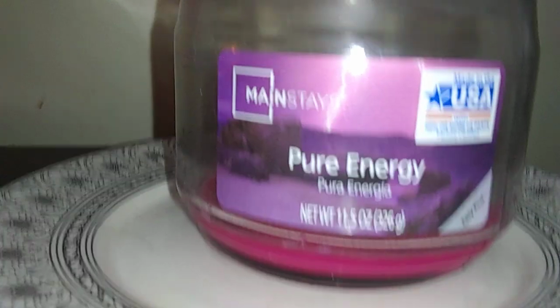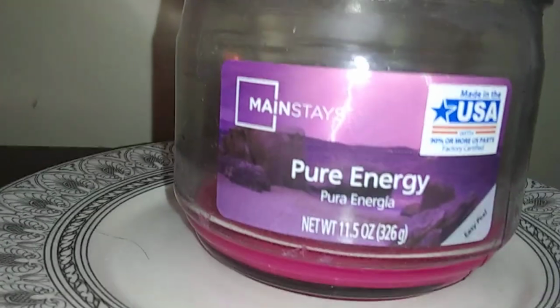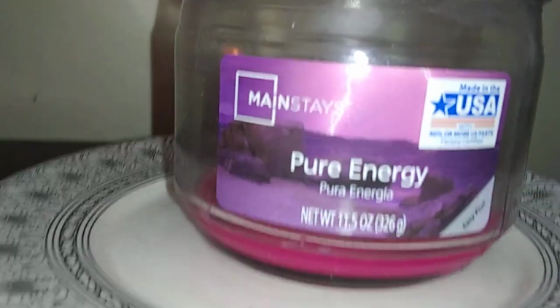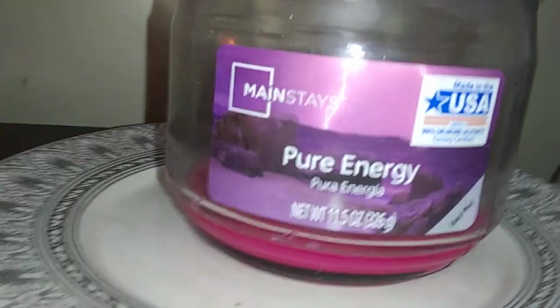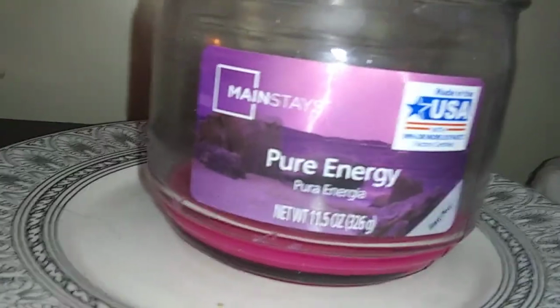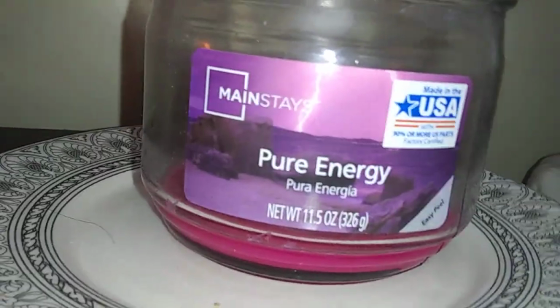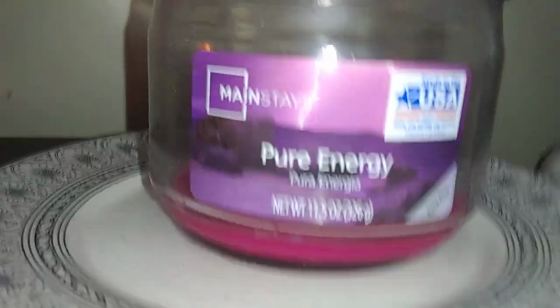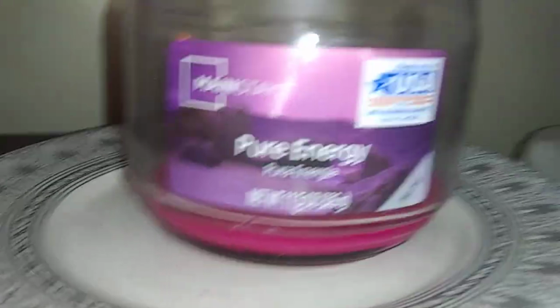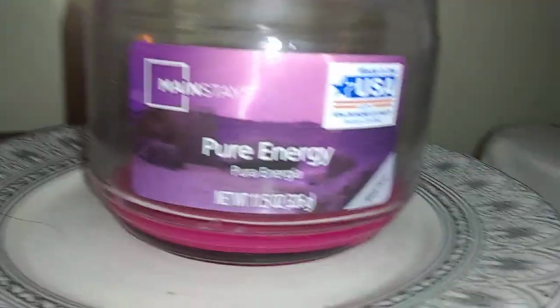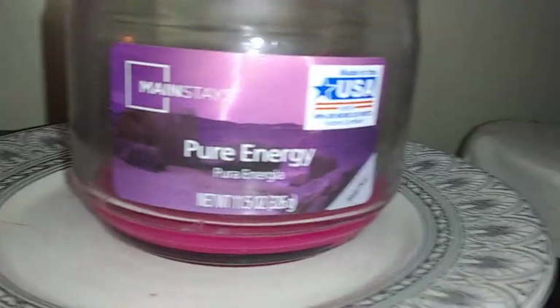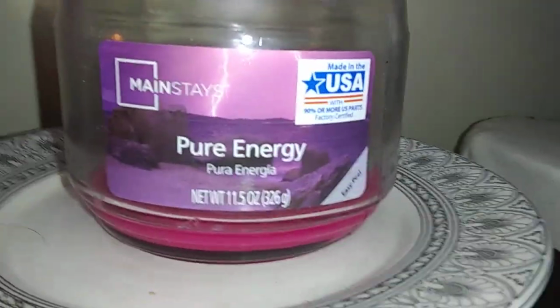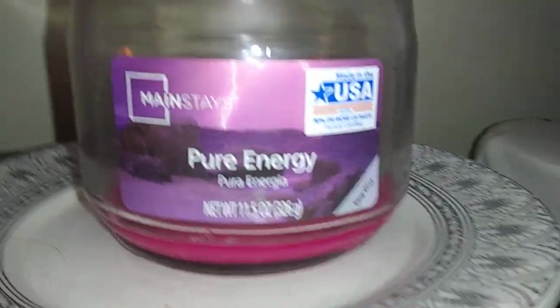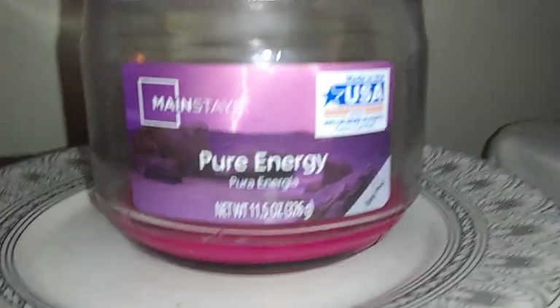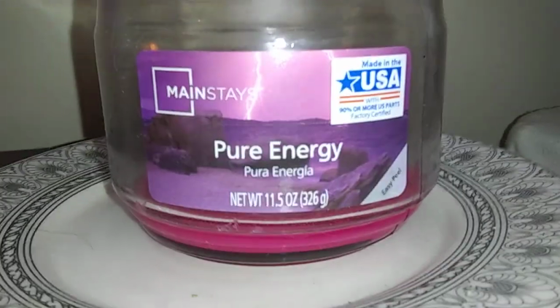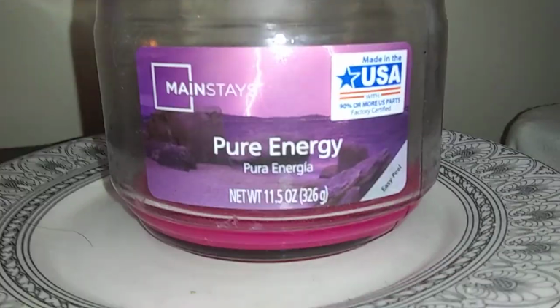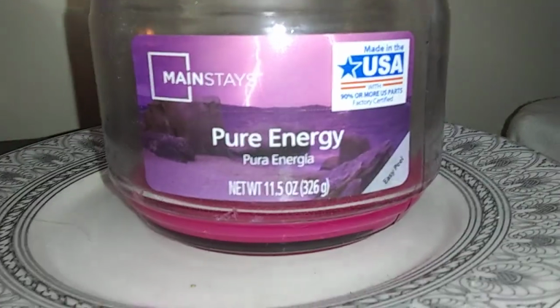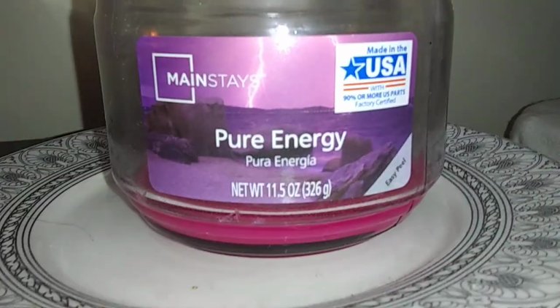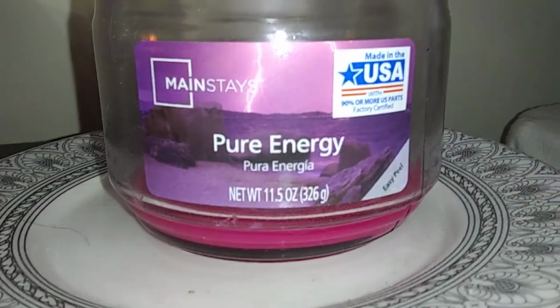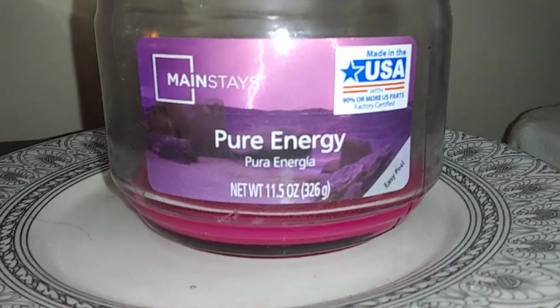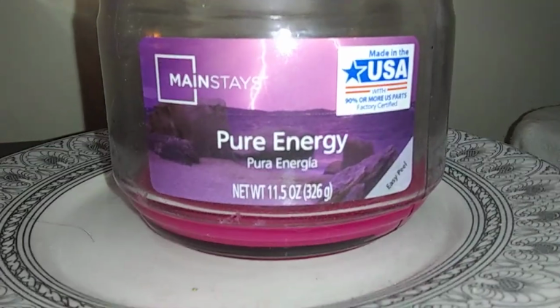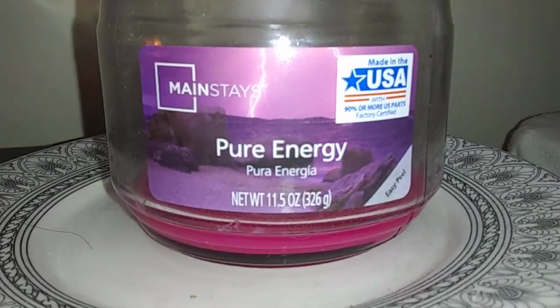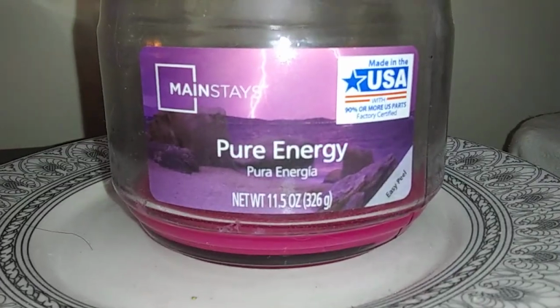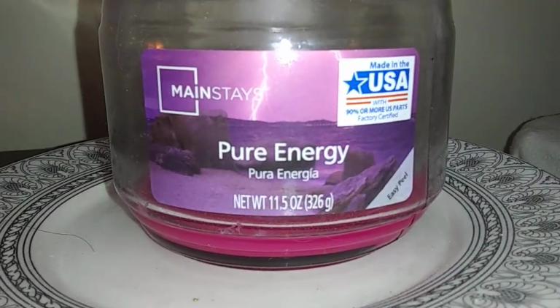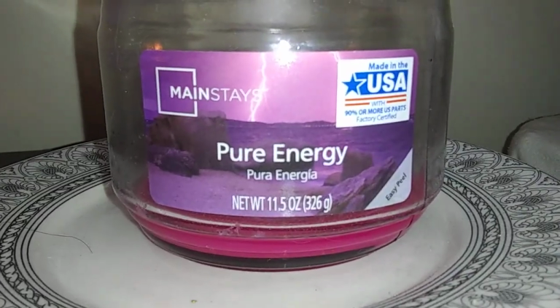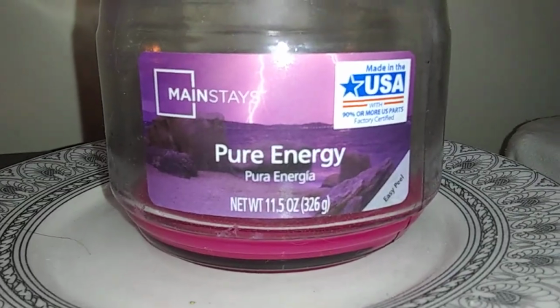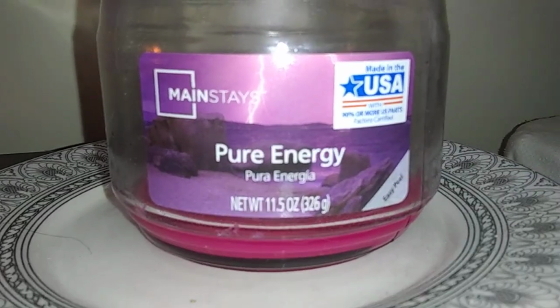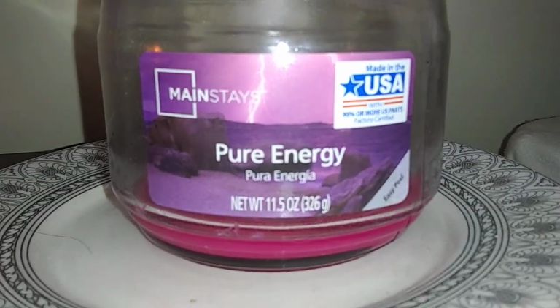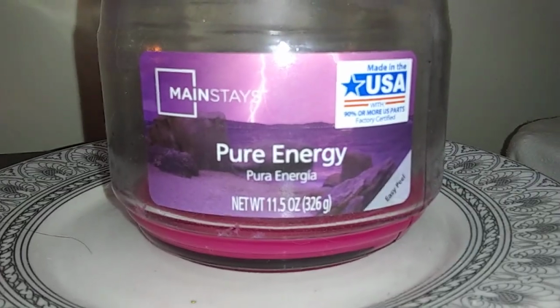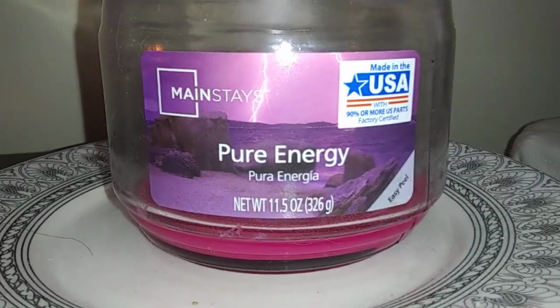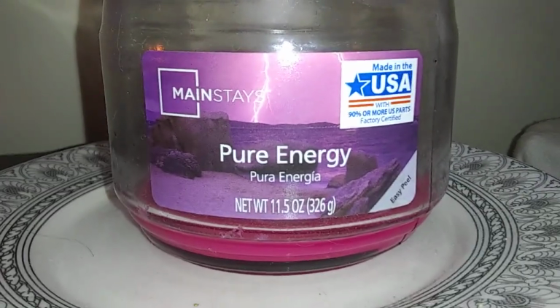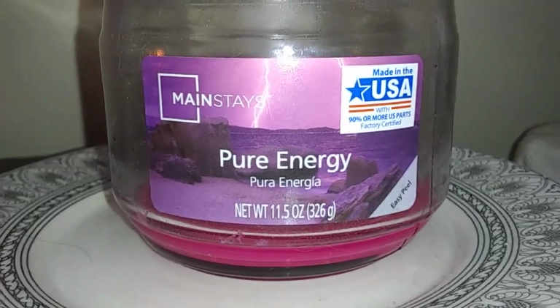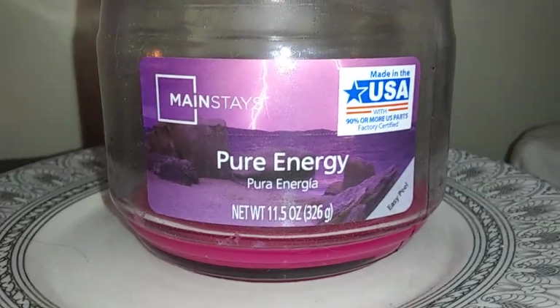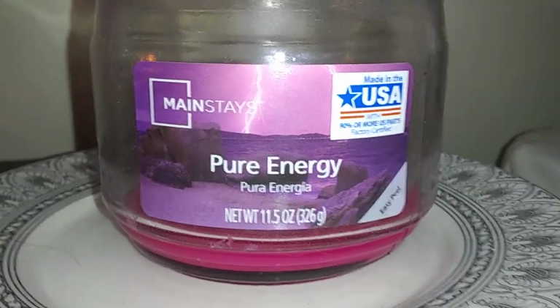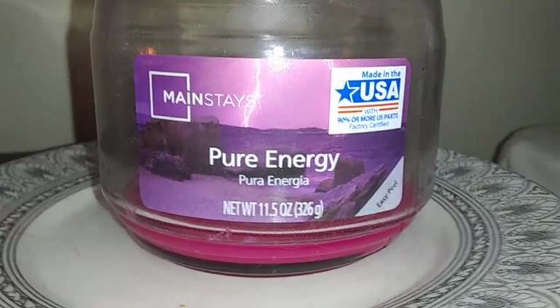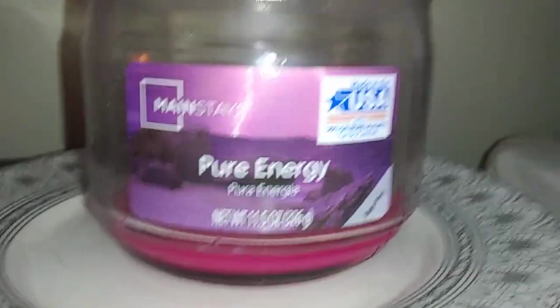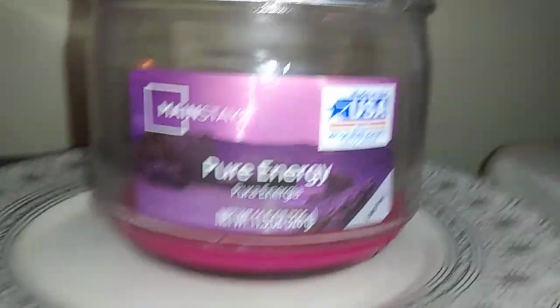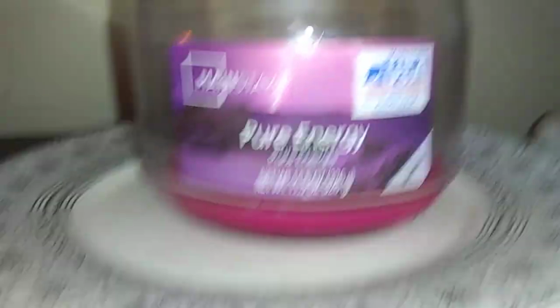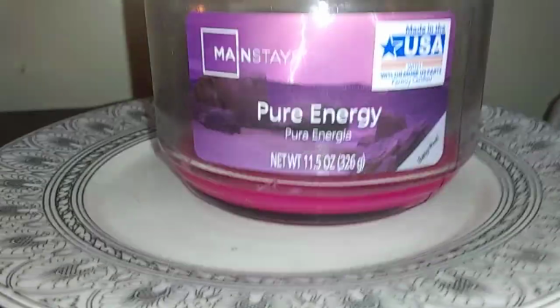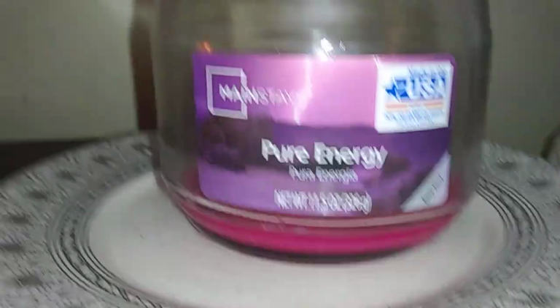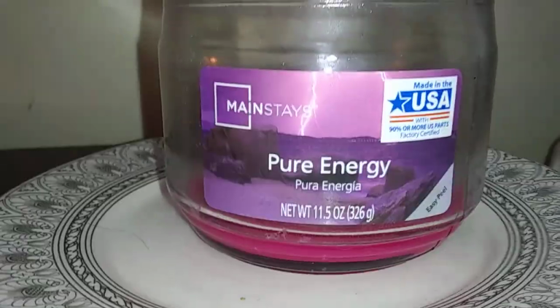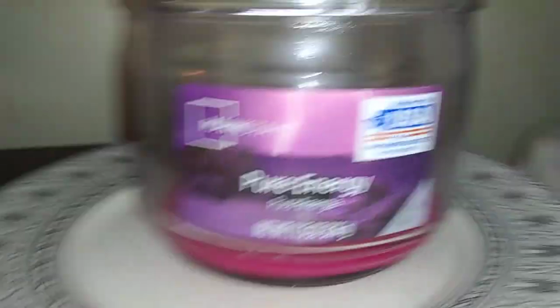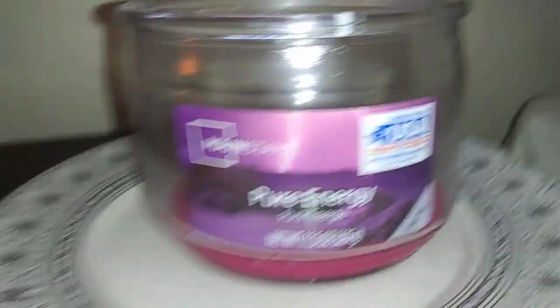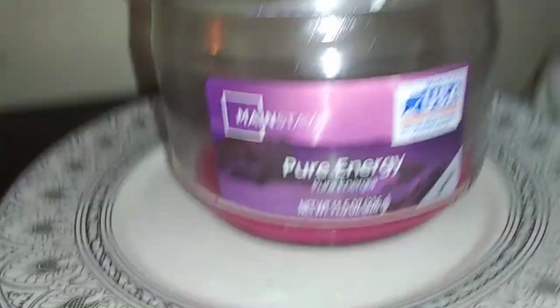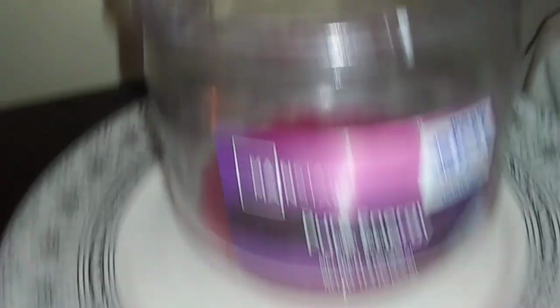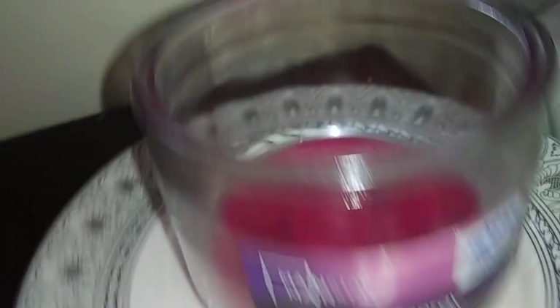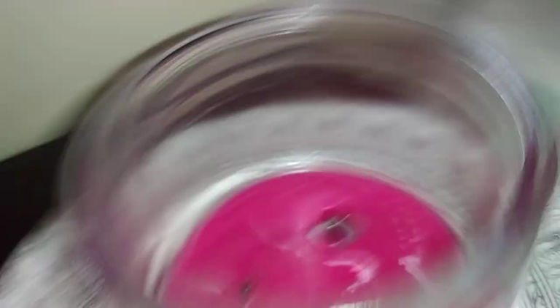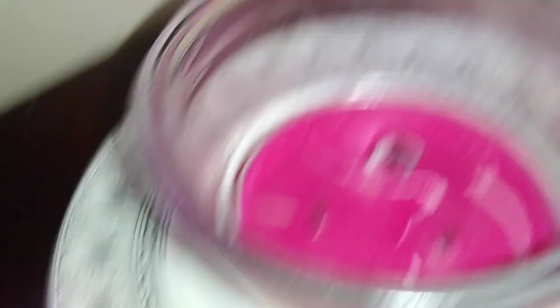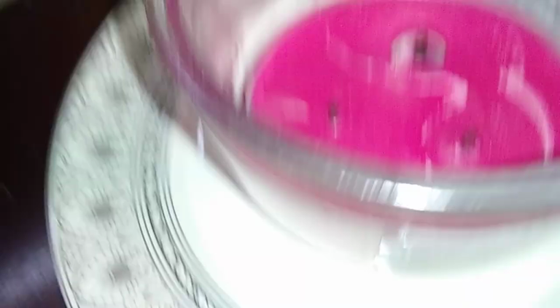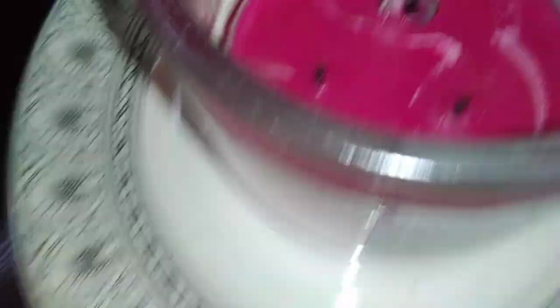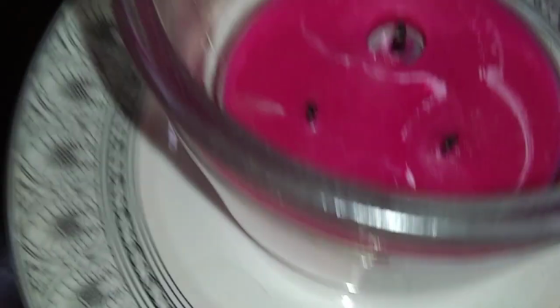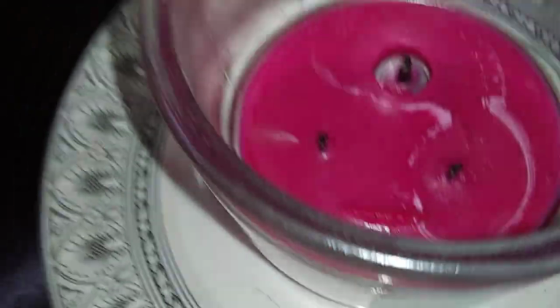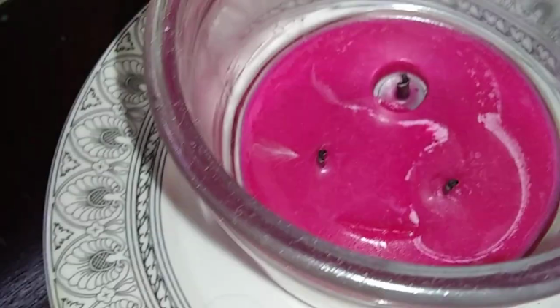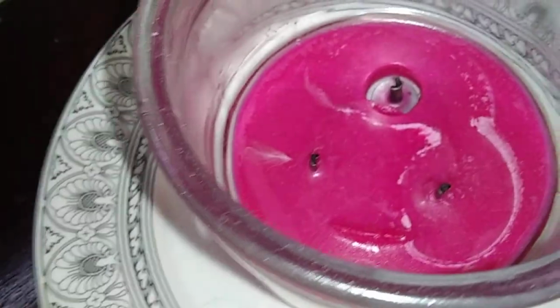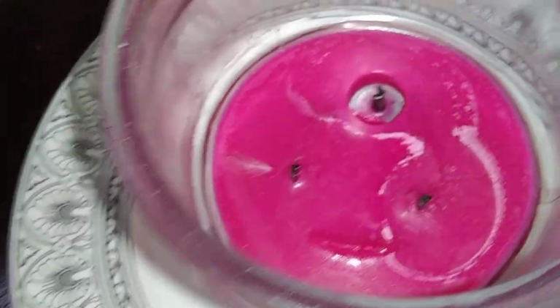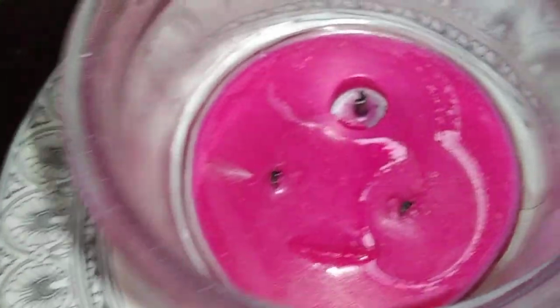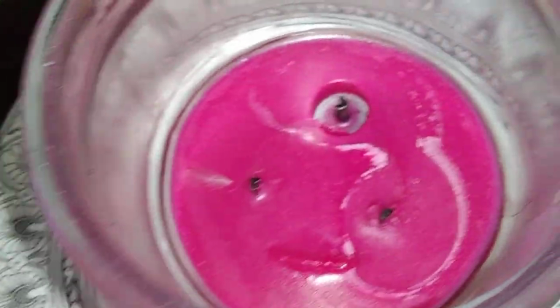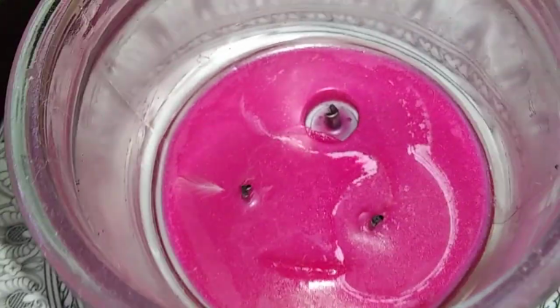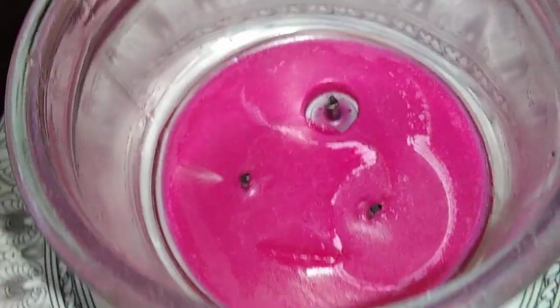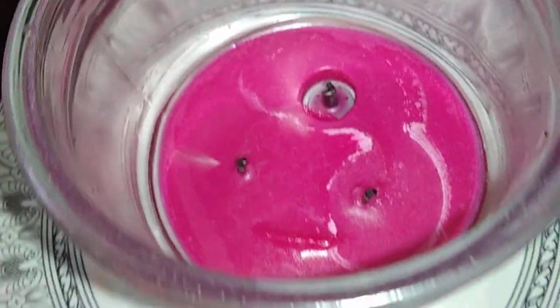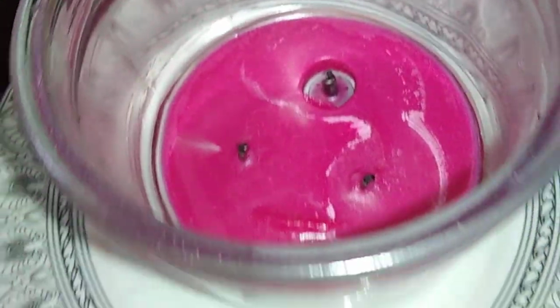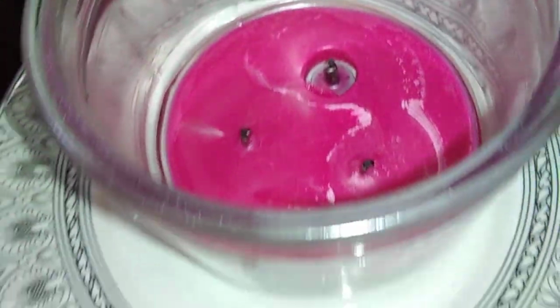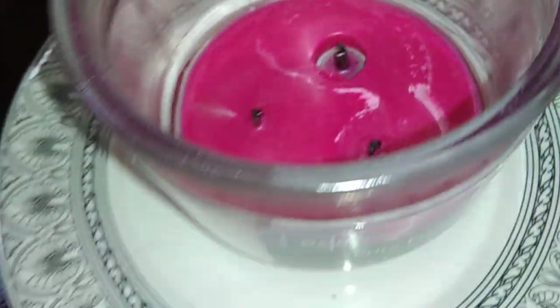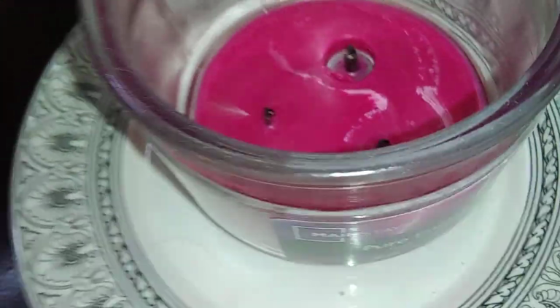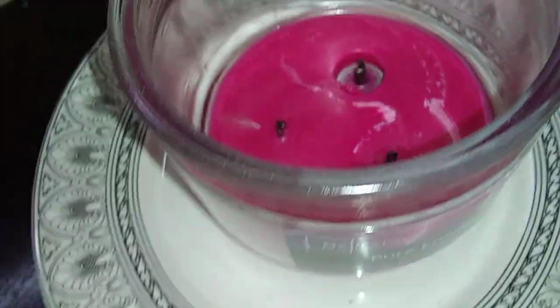This is going to be a review for Mainstay's Pure Energy Candle. This is 11.5 ounce, three wicks. I have all used that up.